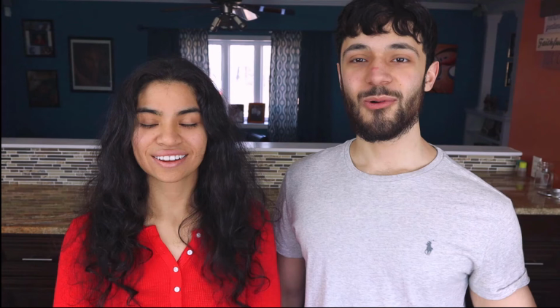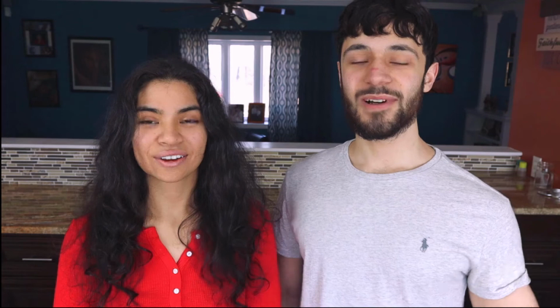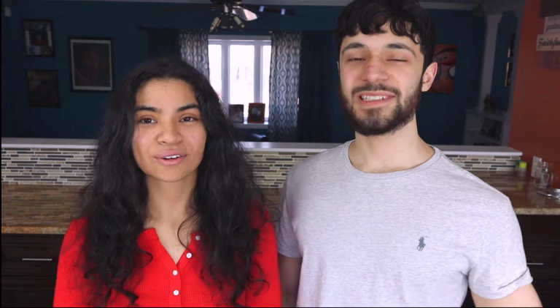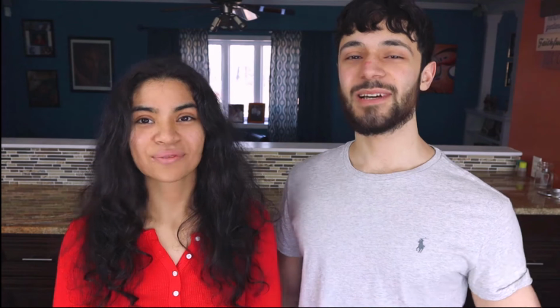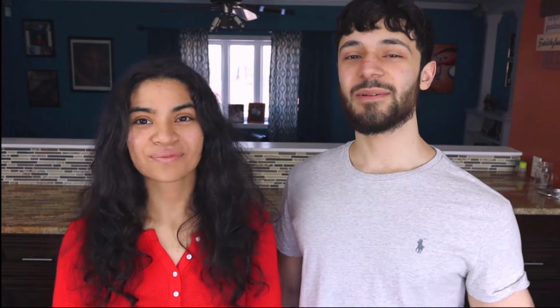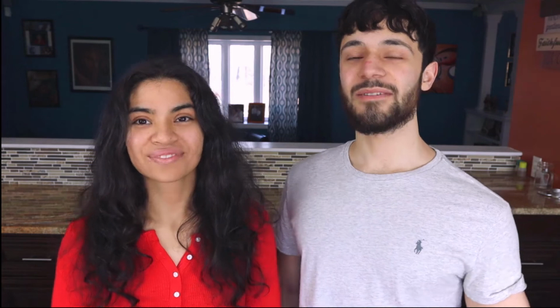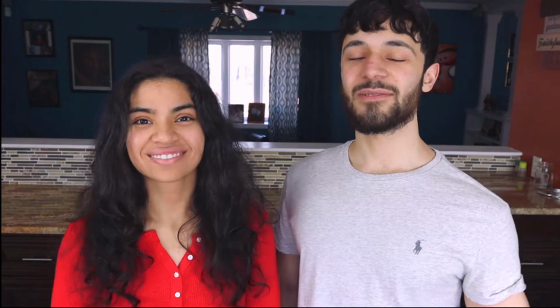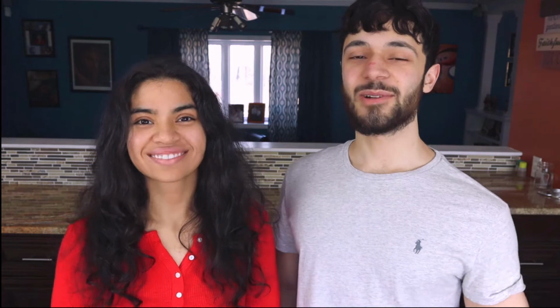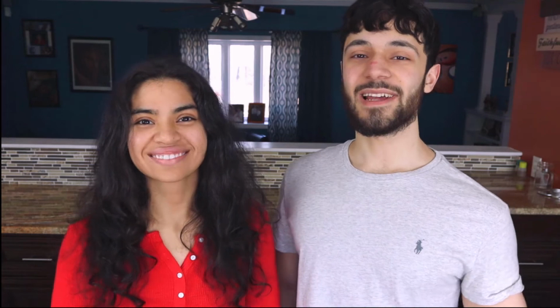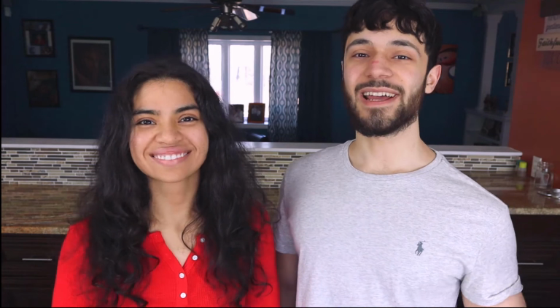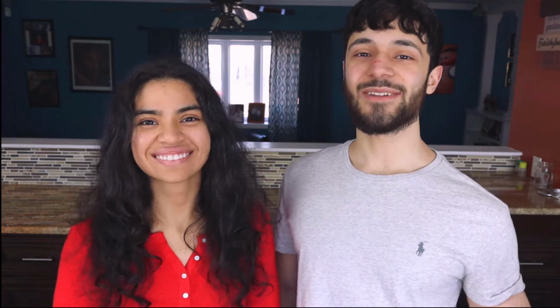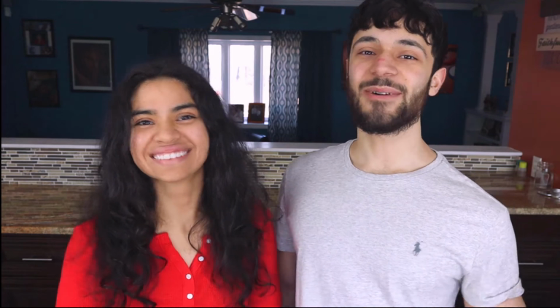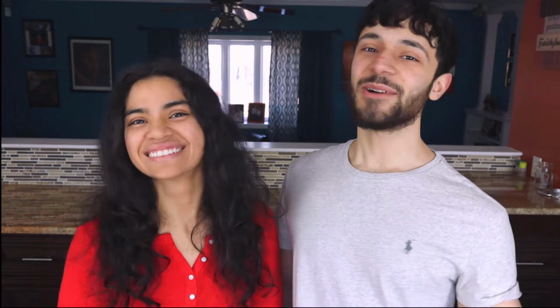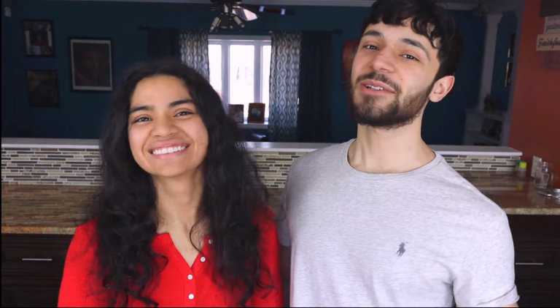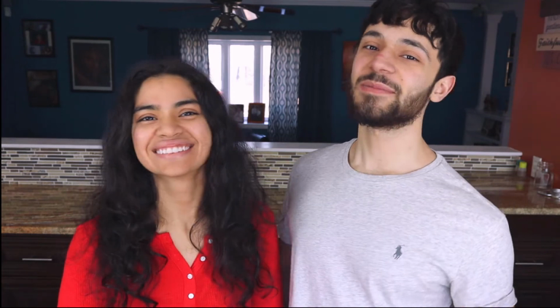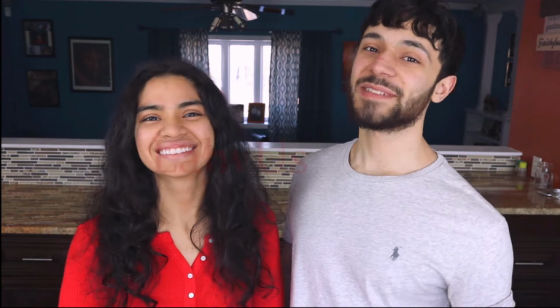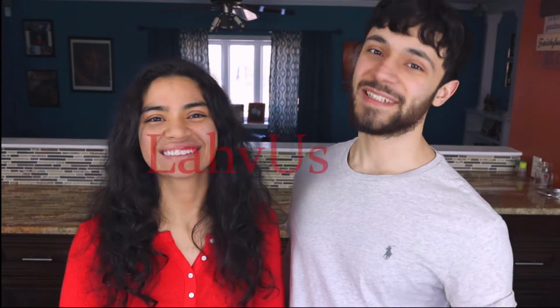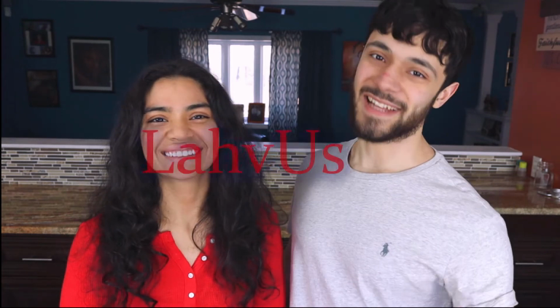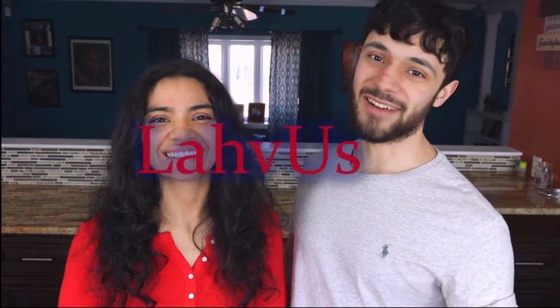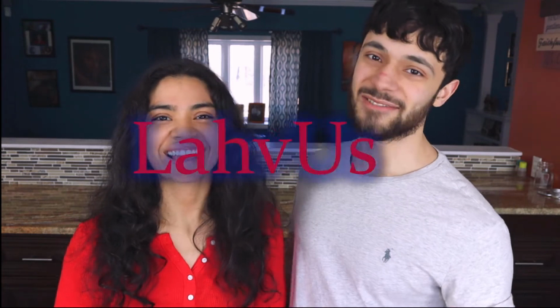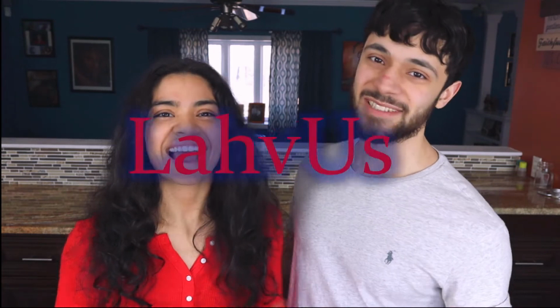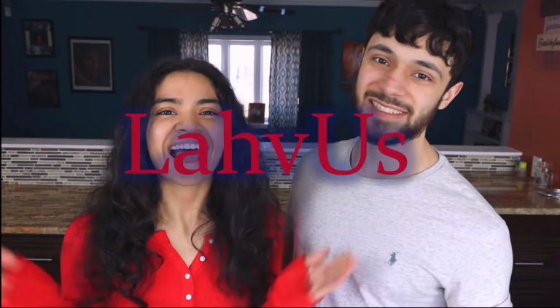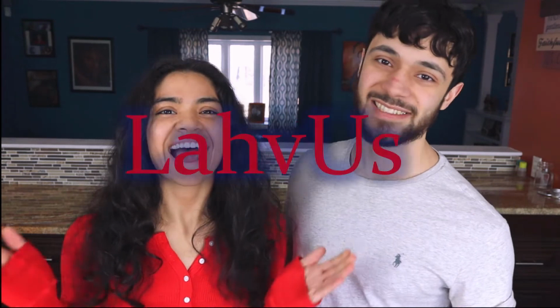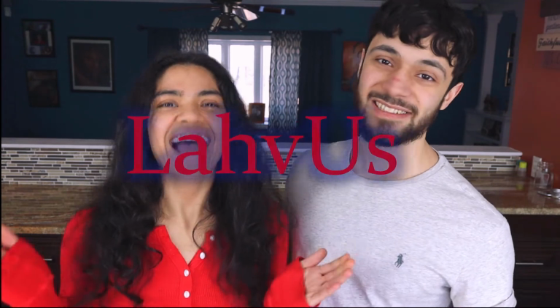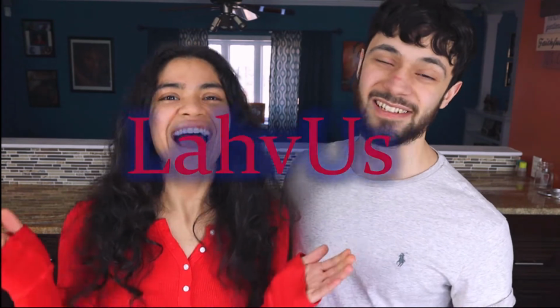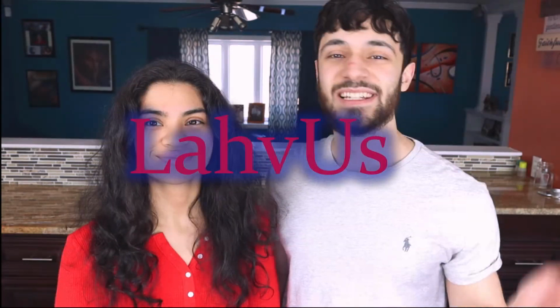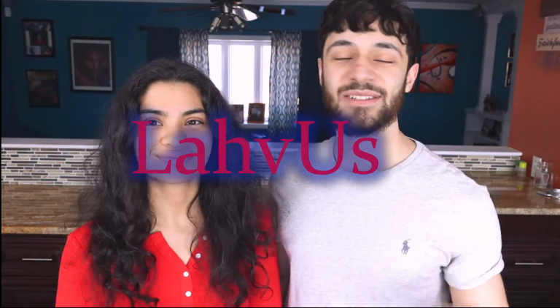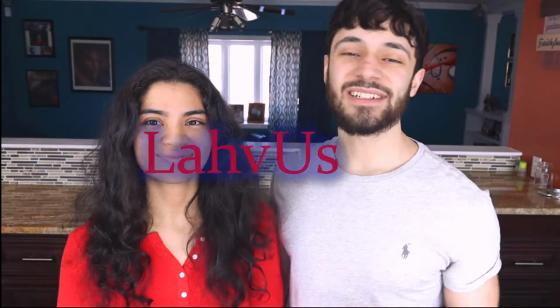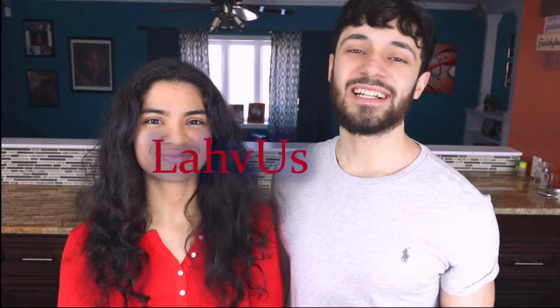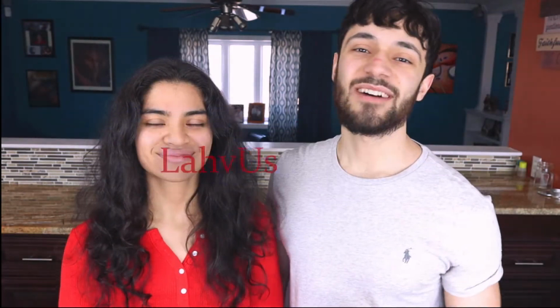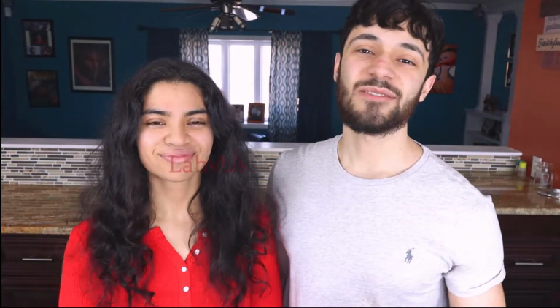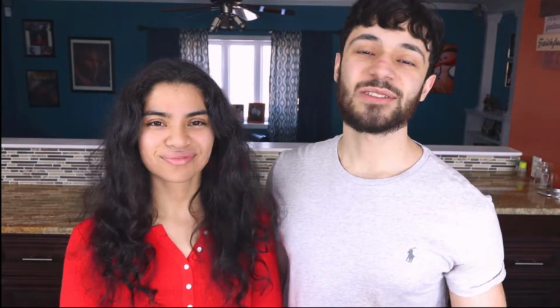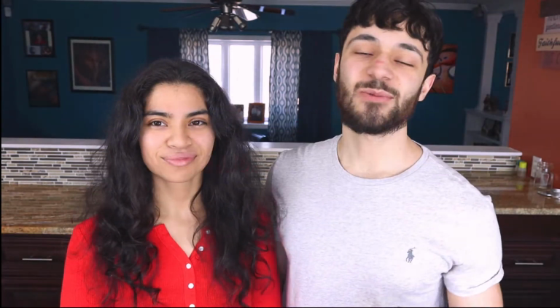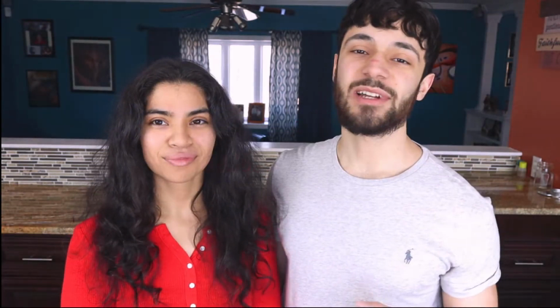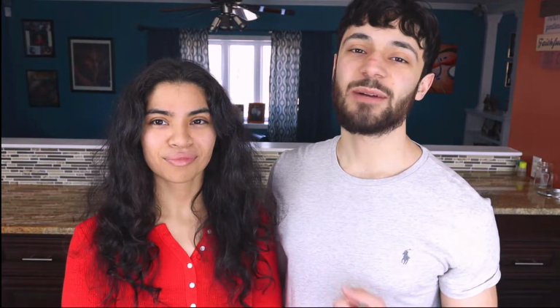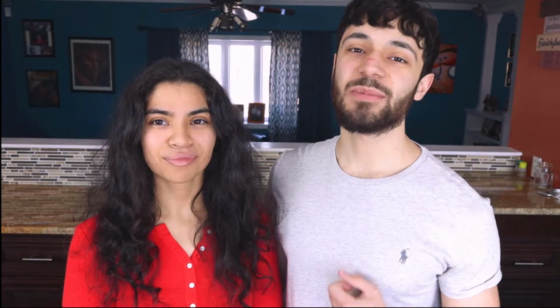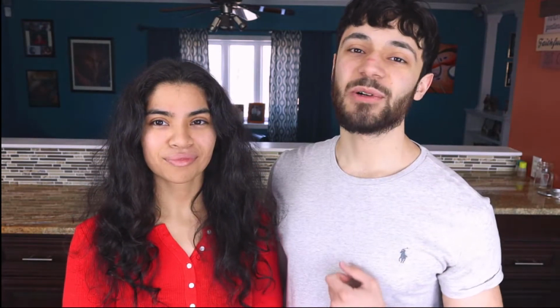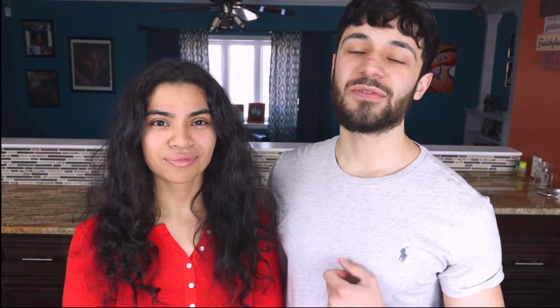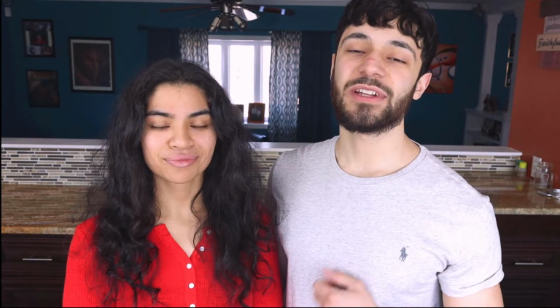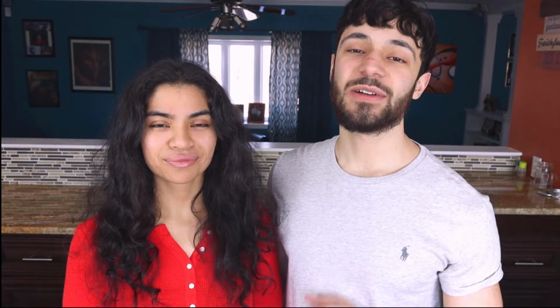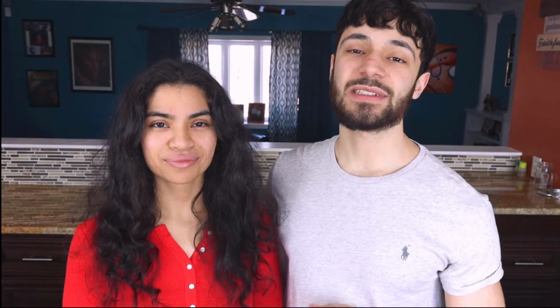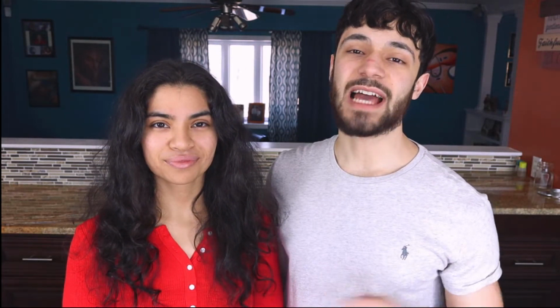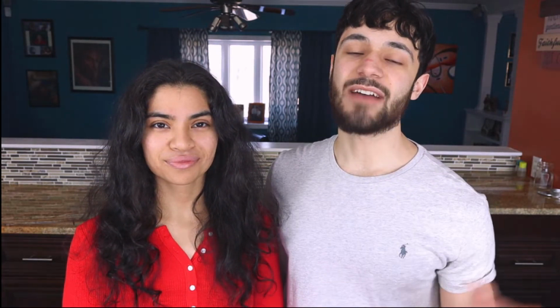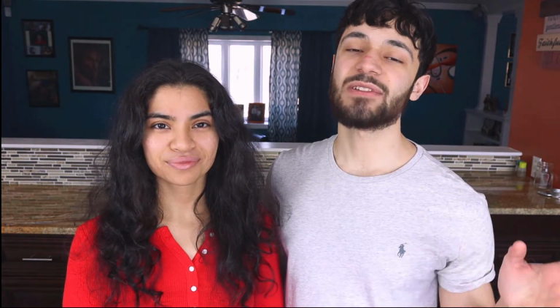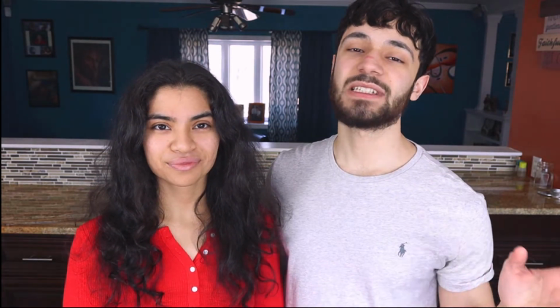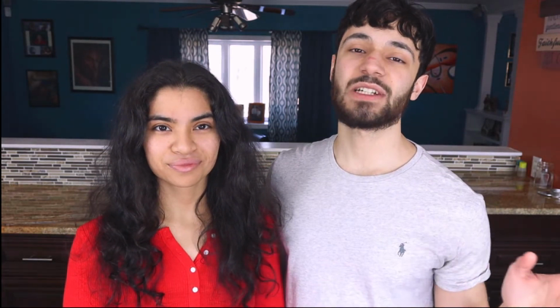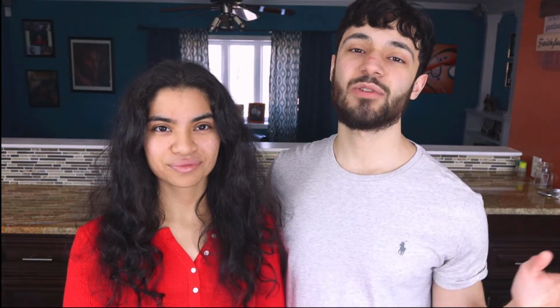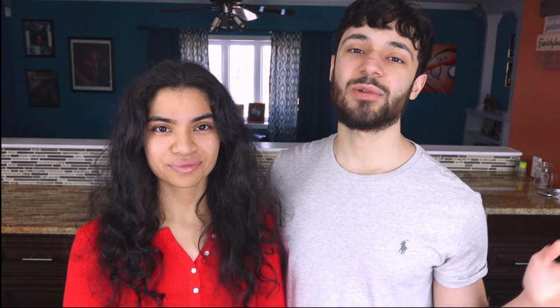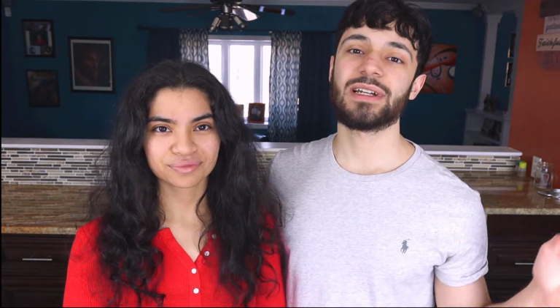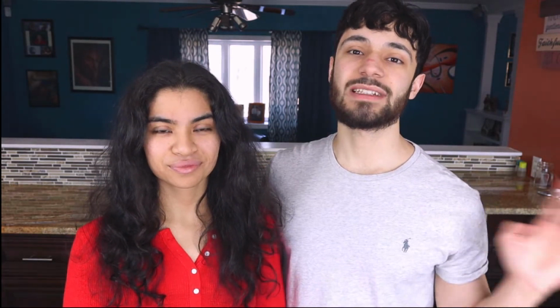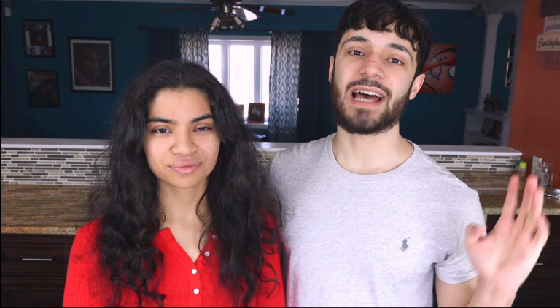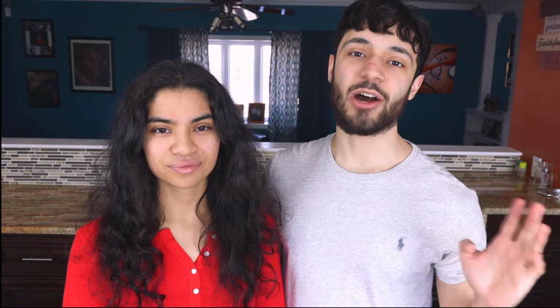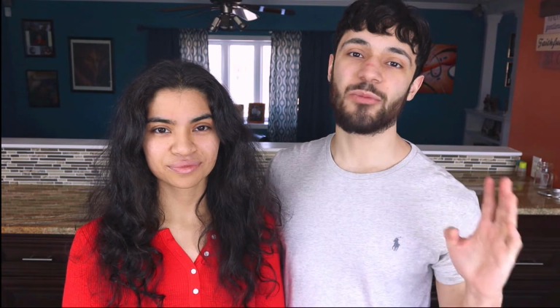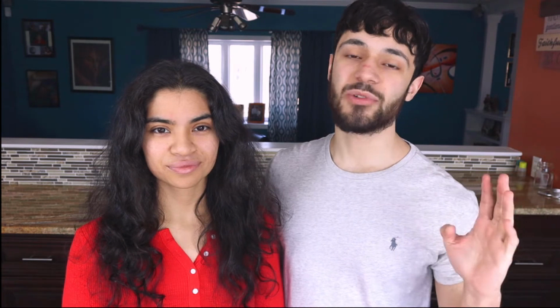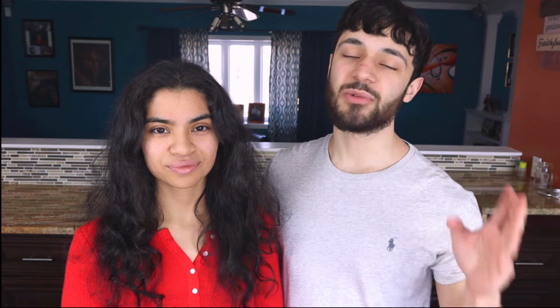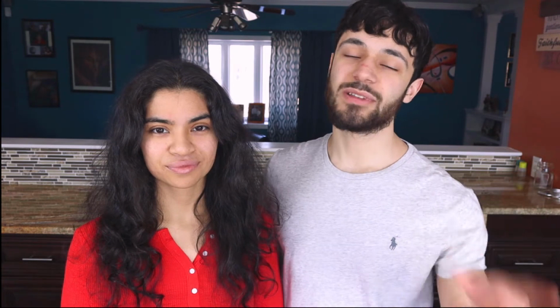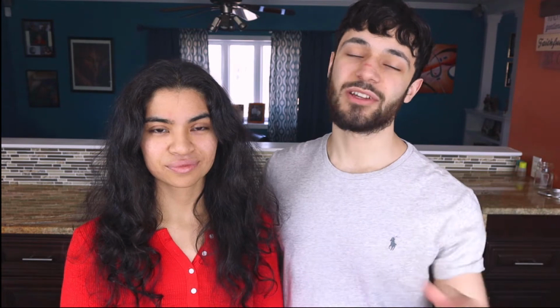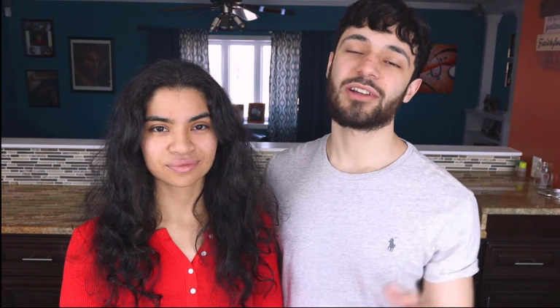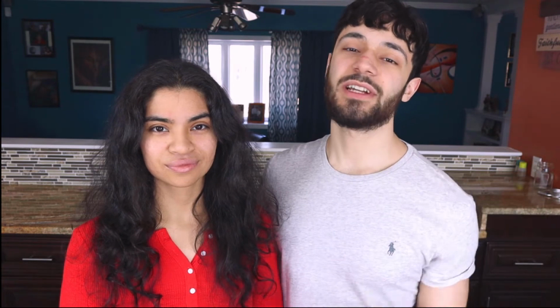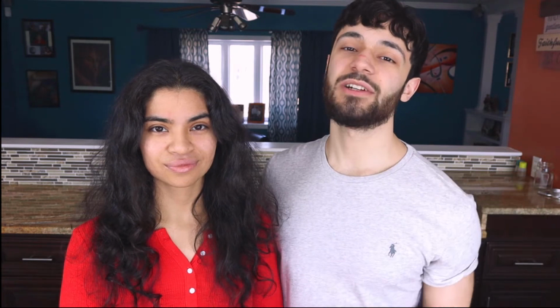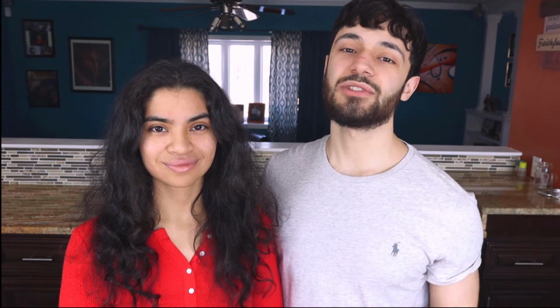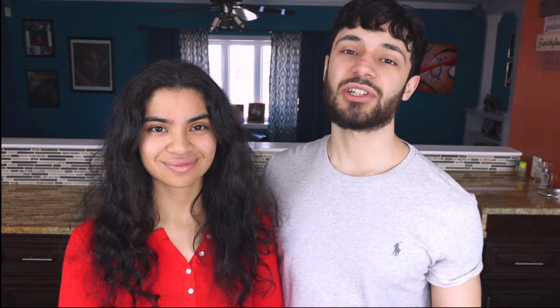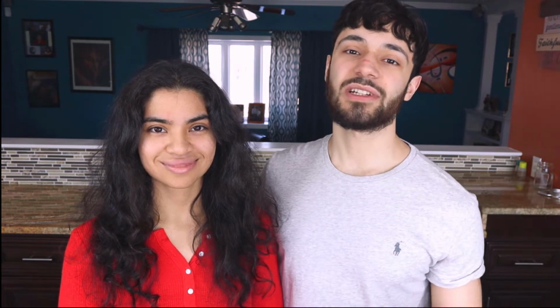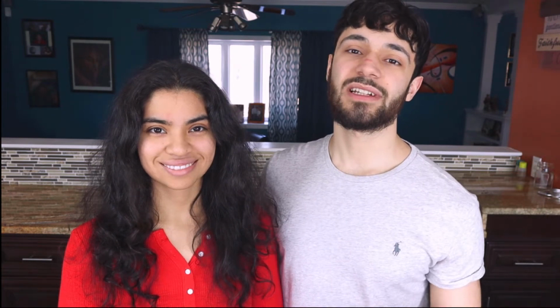What's up everyone and welcome to Lava's. Here at Lava's we upload videos every single week to help you with your keto journey.